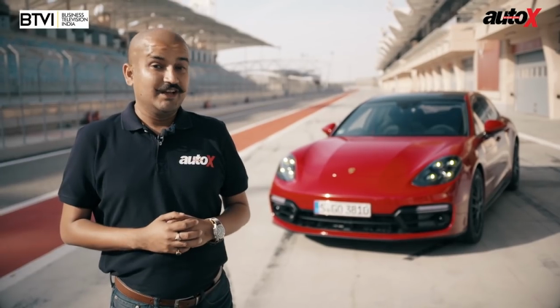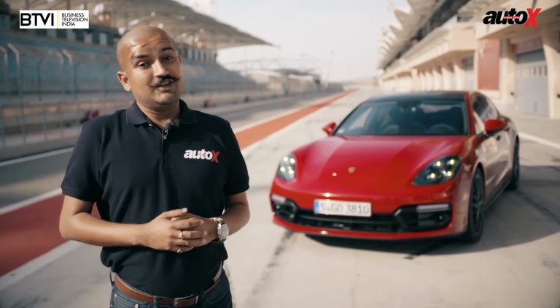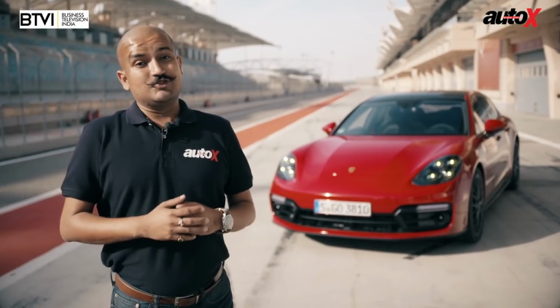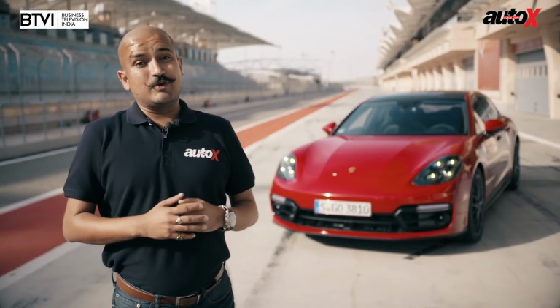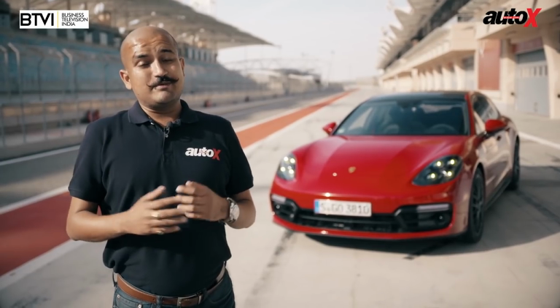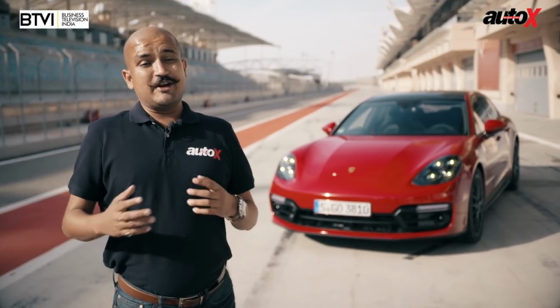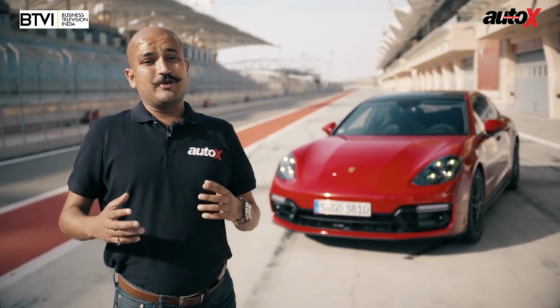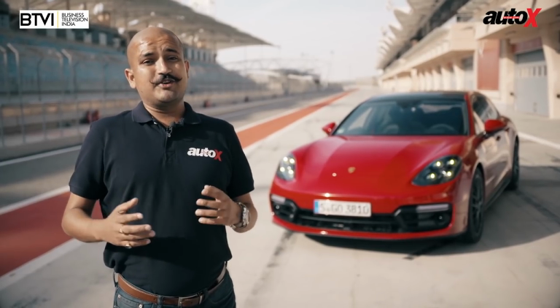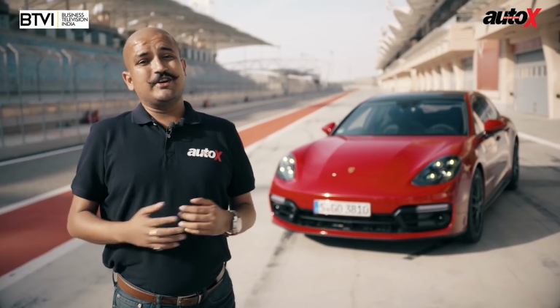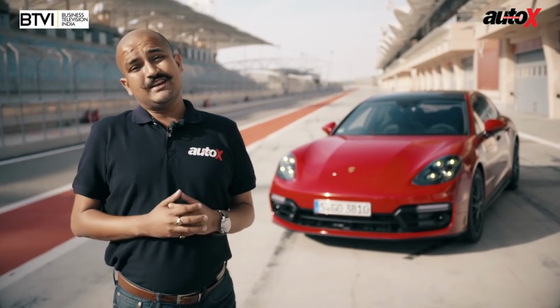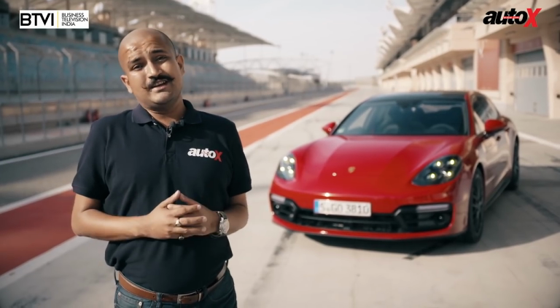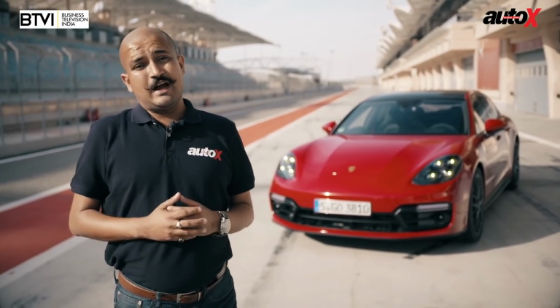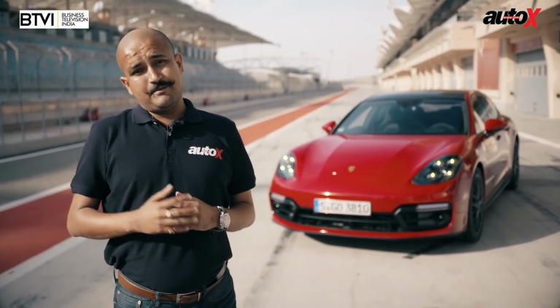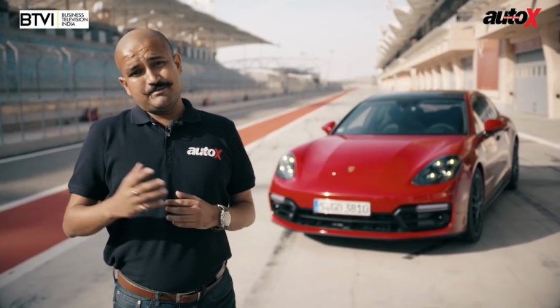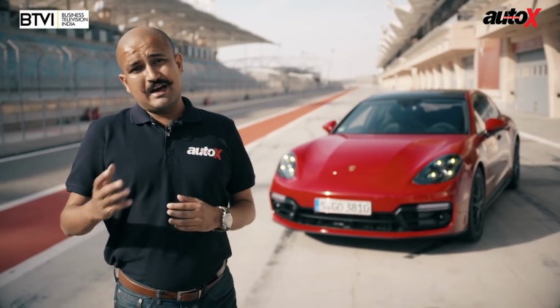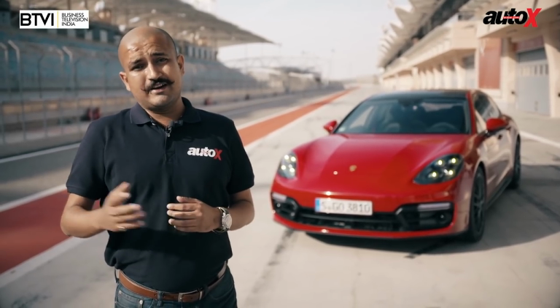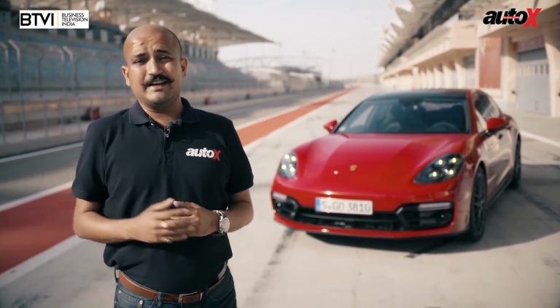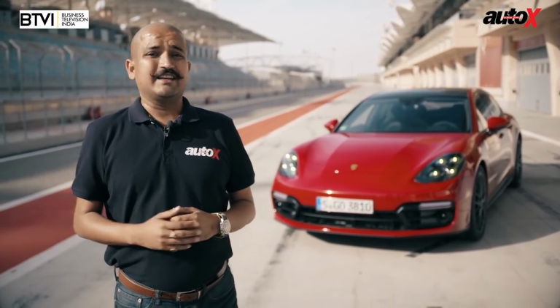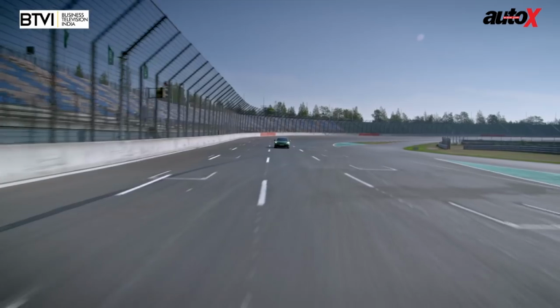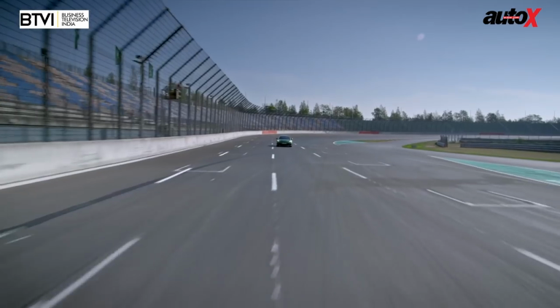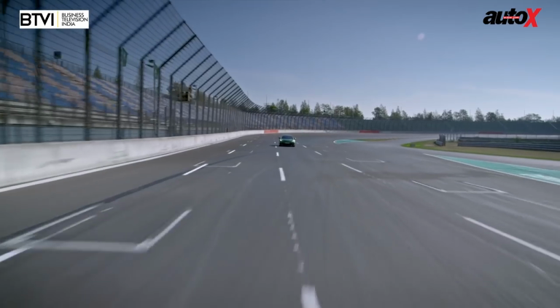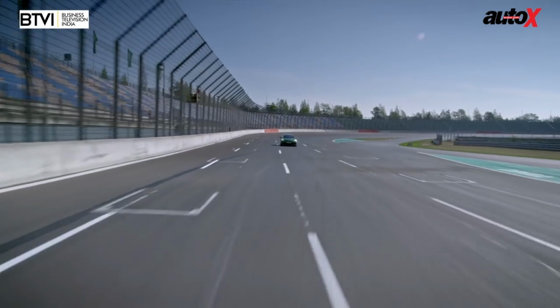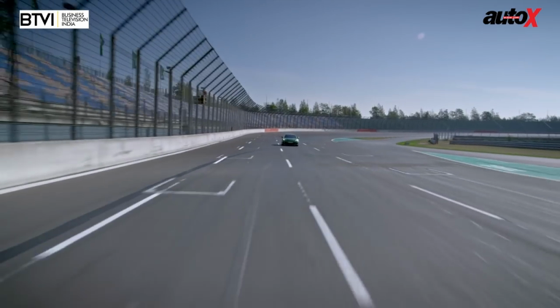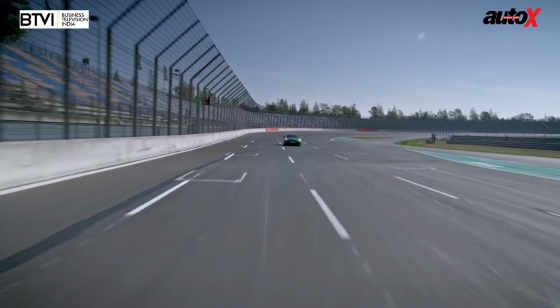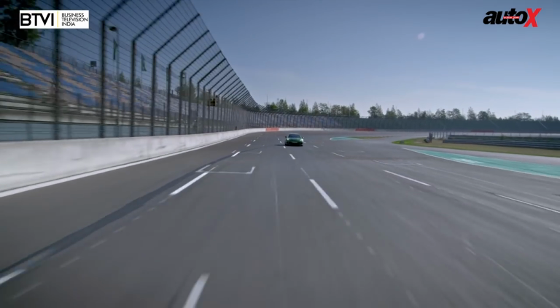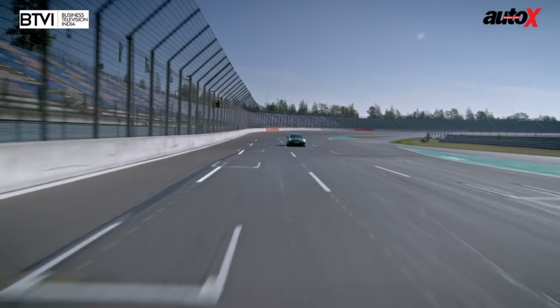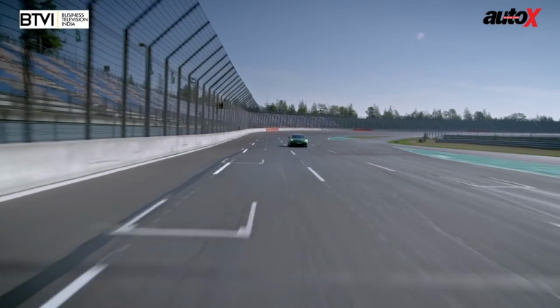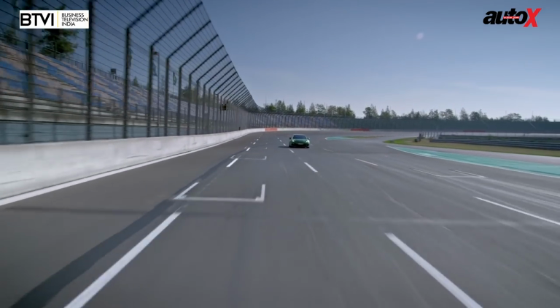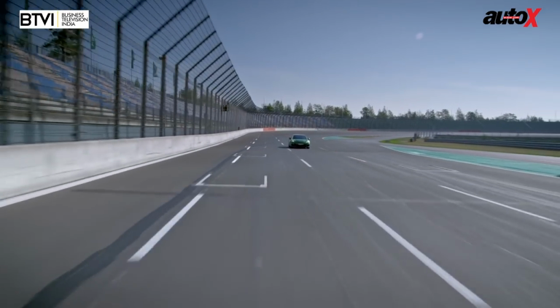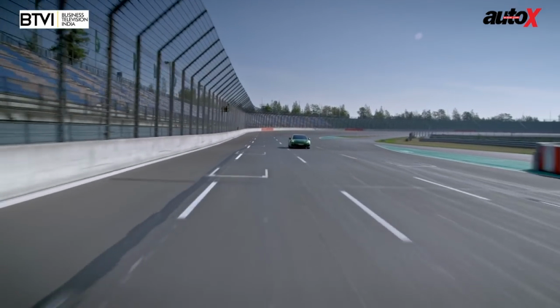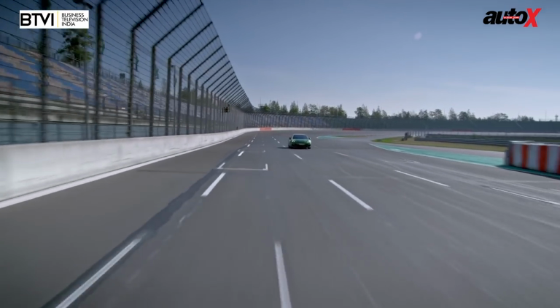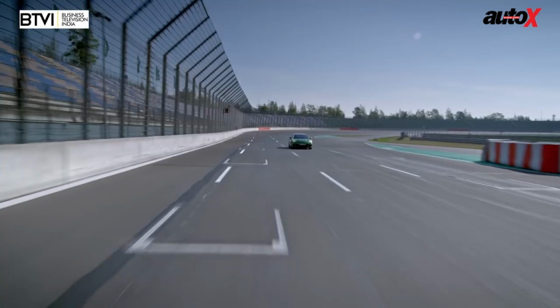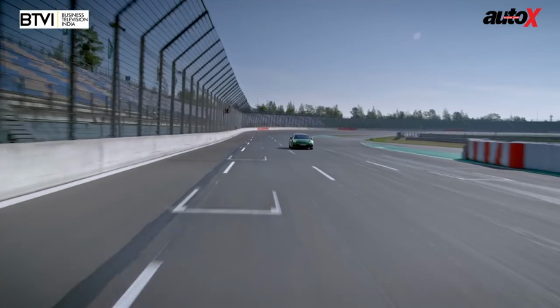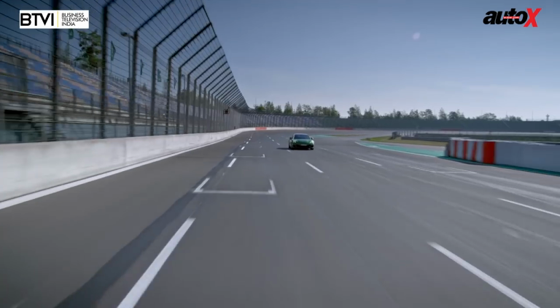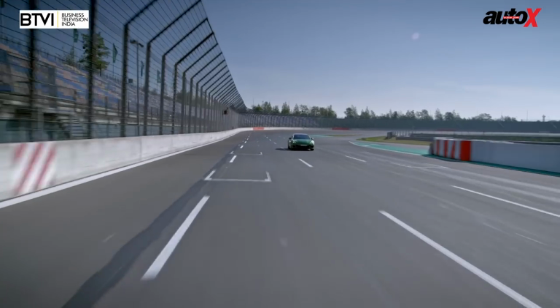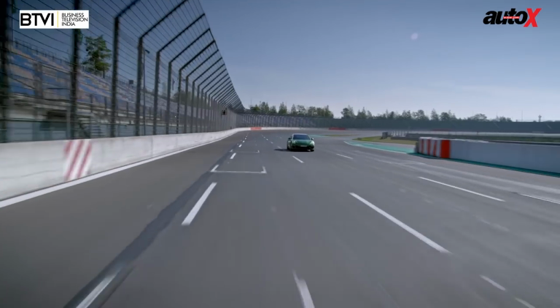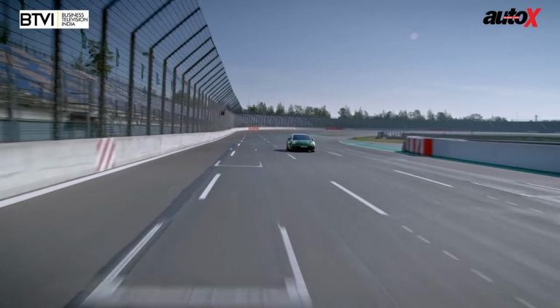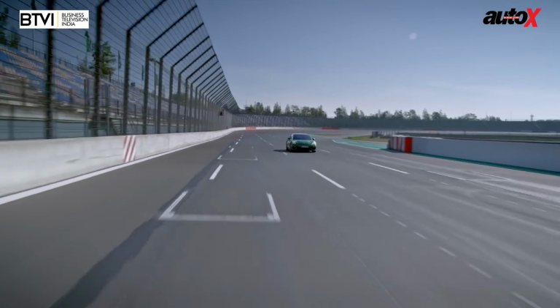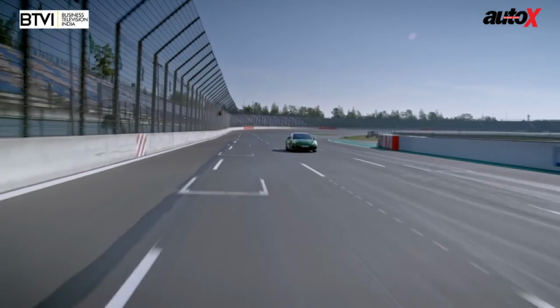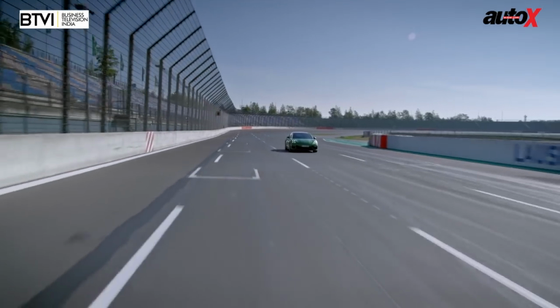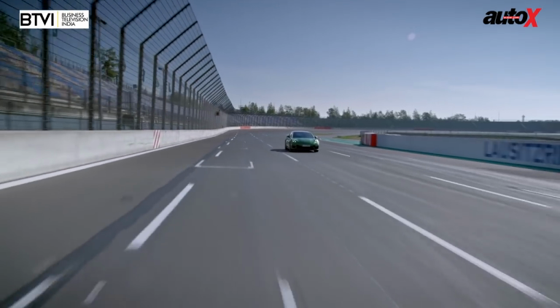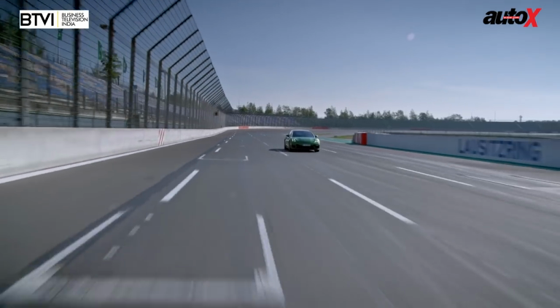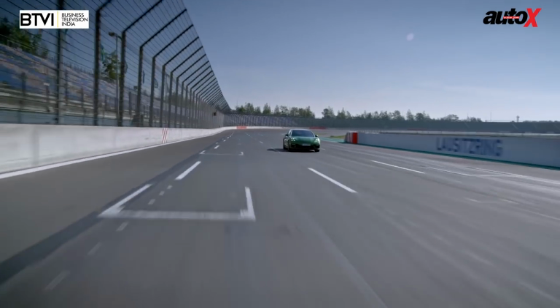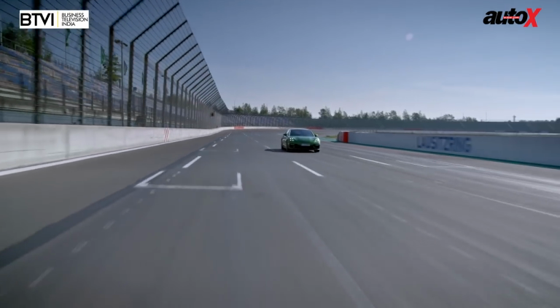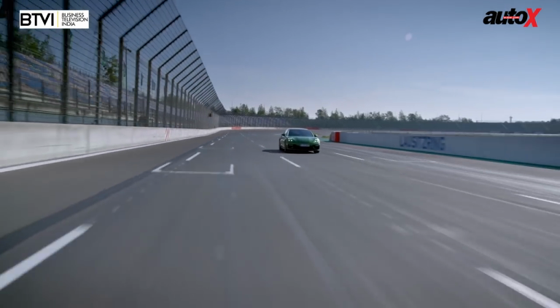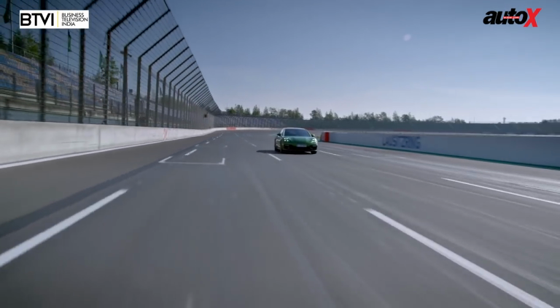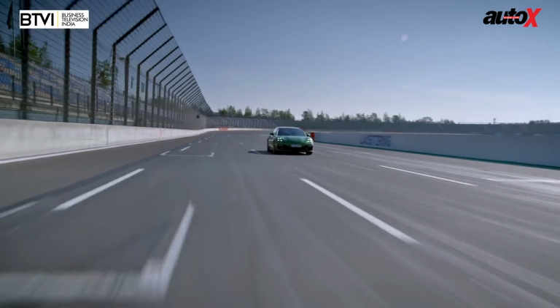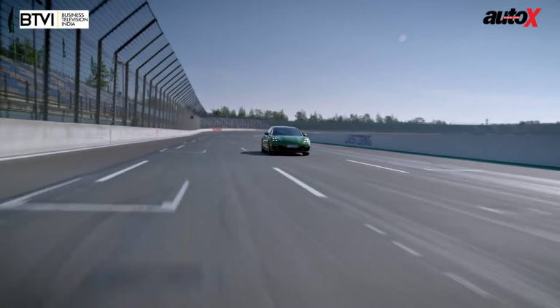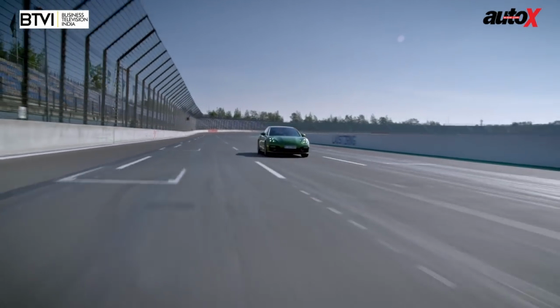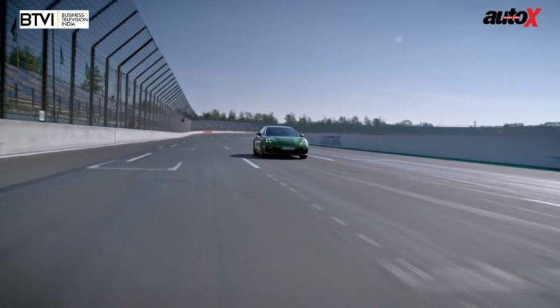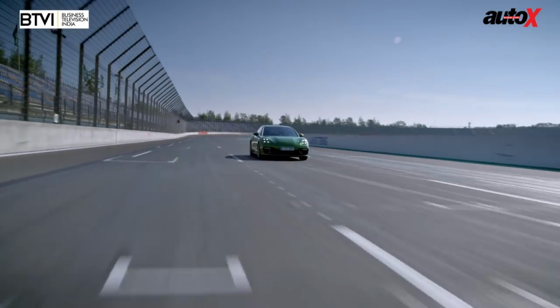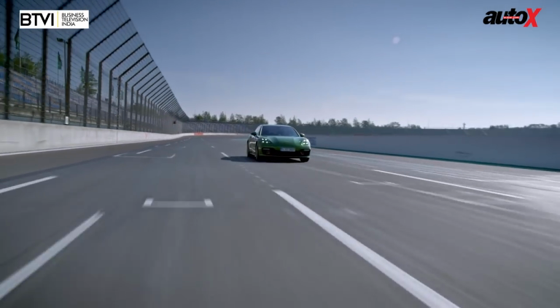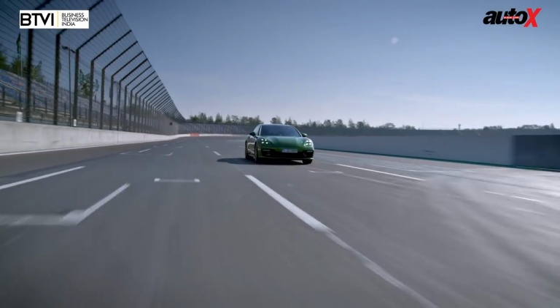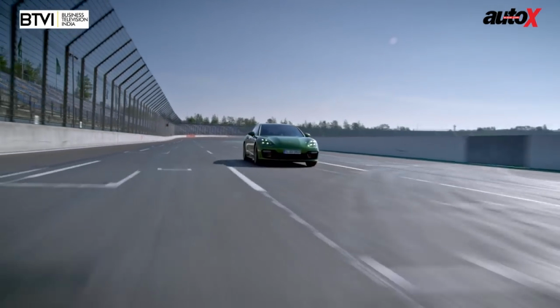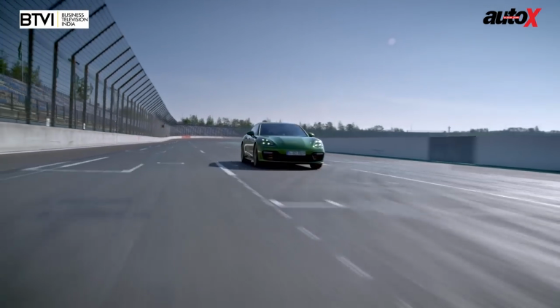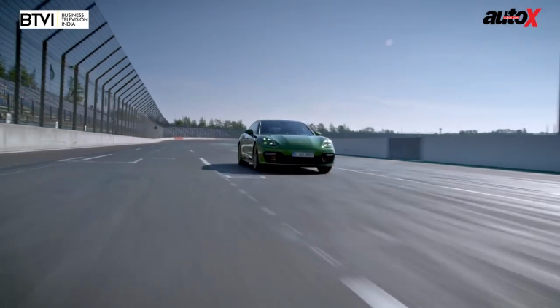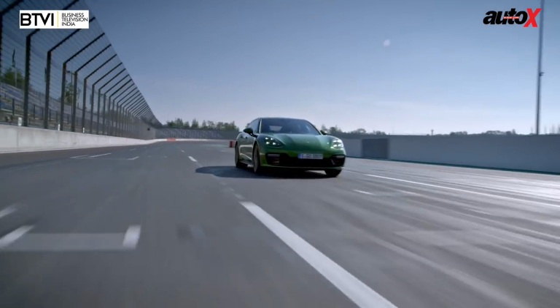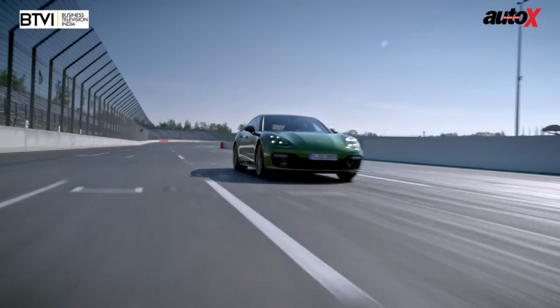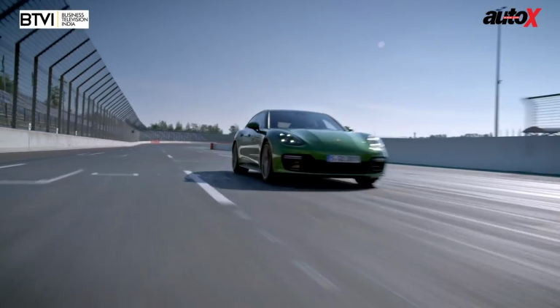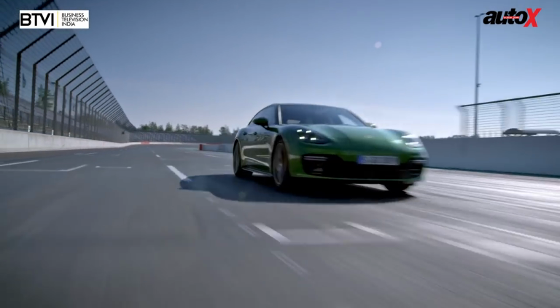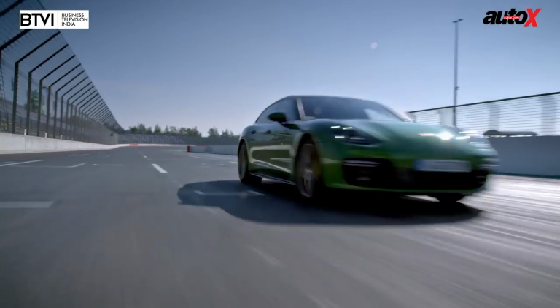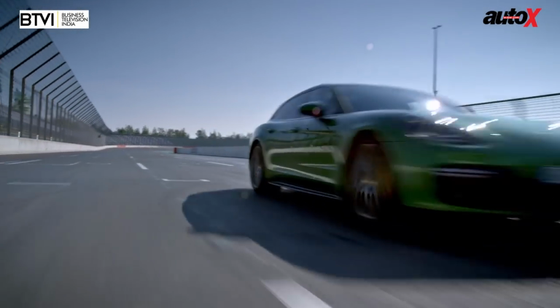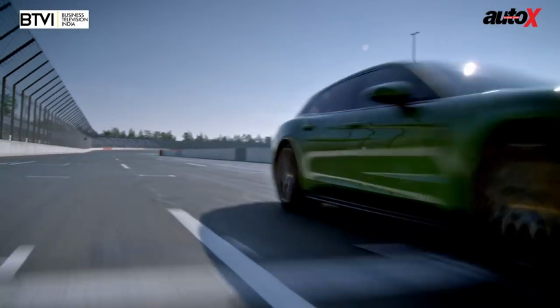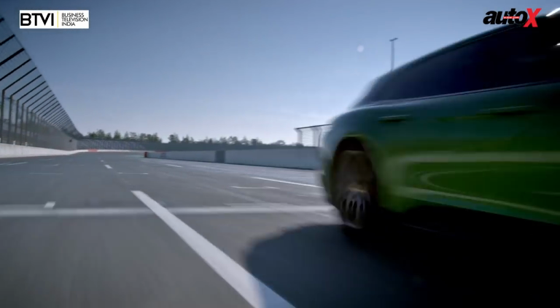So what am I doing today? I'm in Bahrain at the International Circuit — the Formula 1 track — driving the Panamera GTS. Let's see how it is.